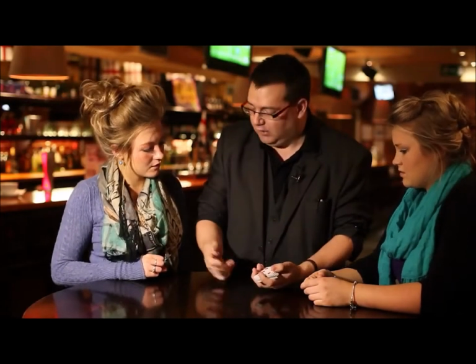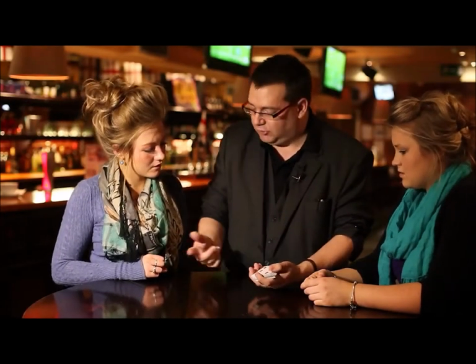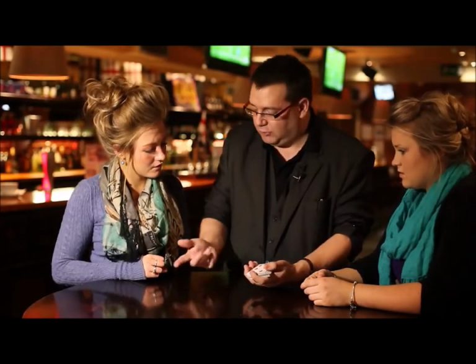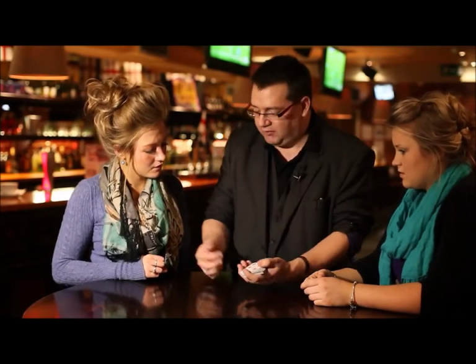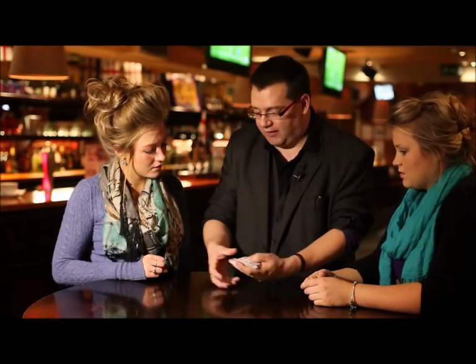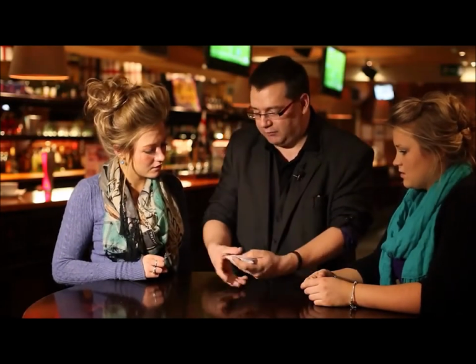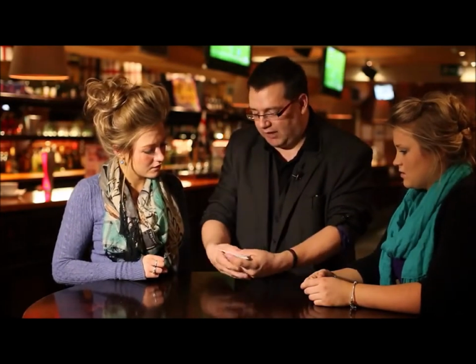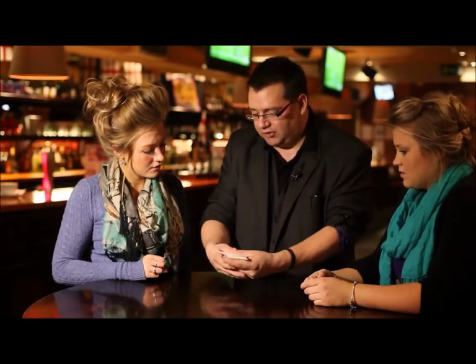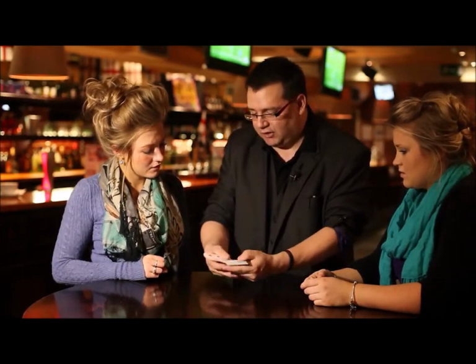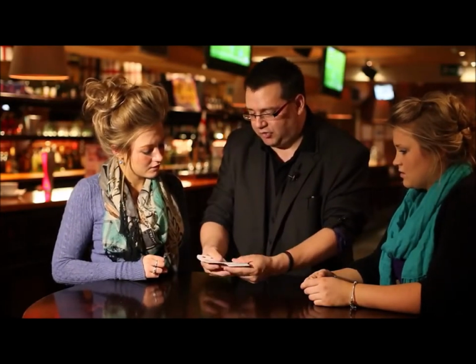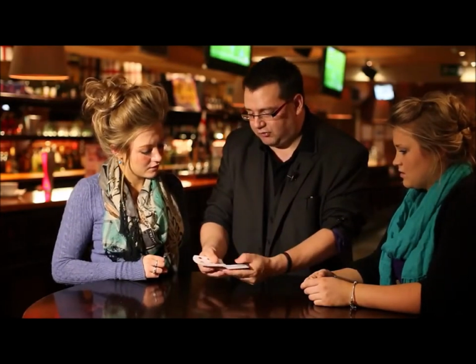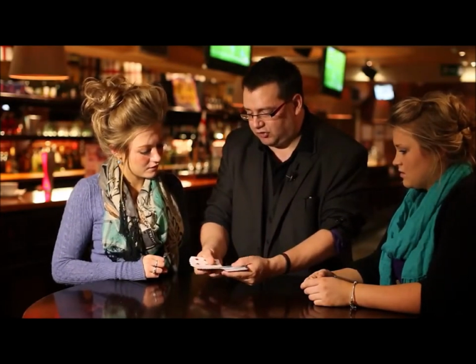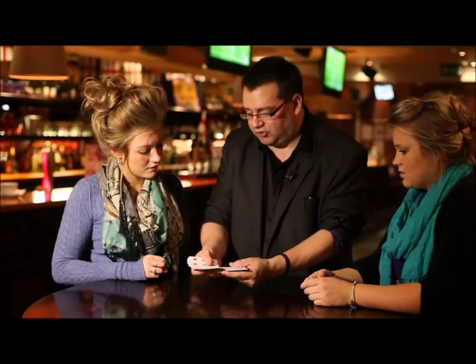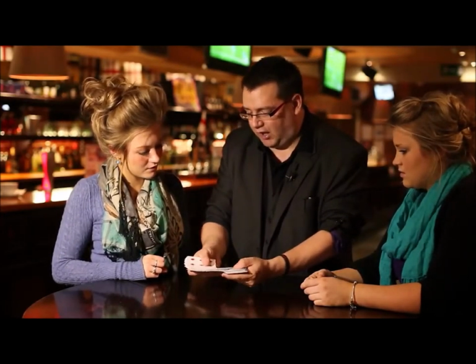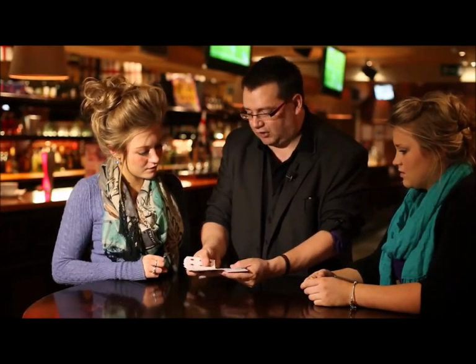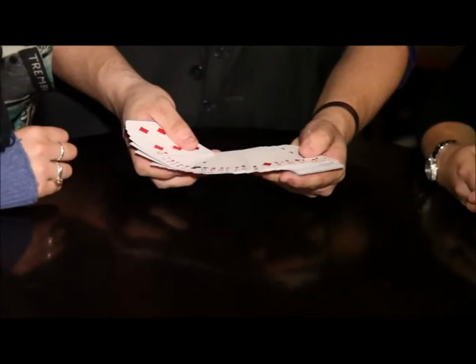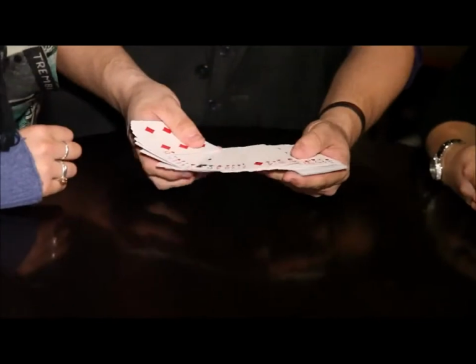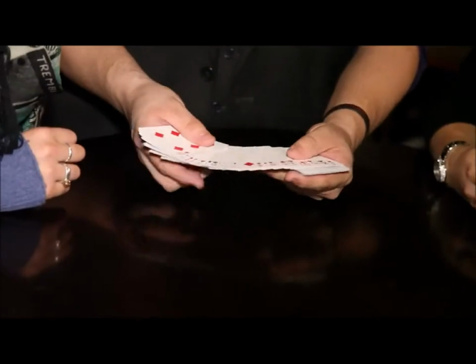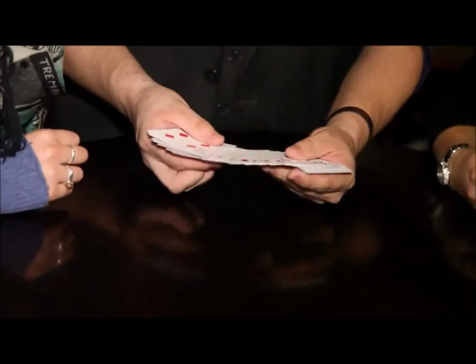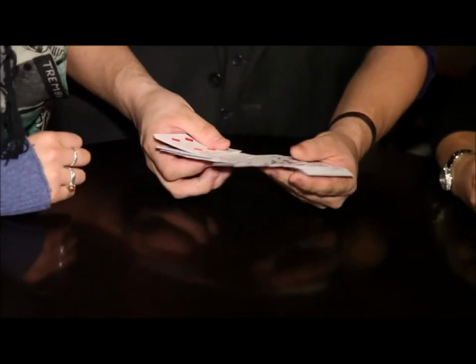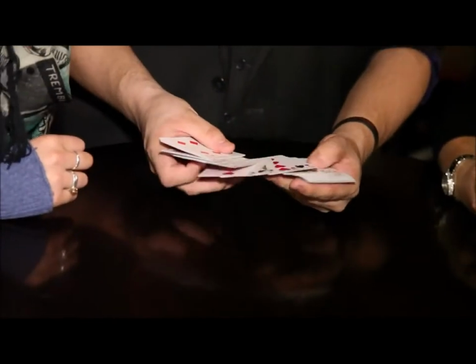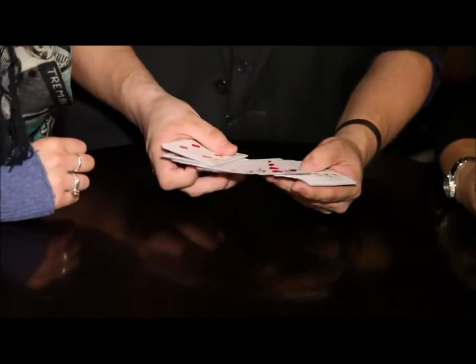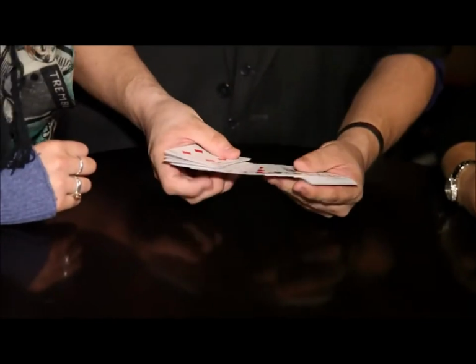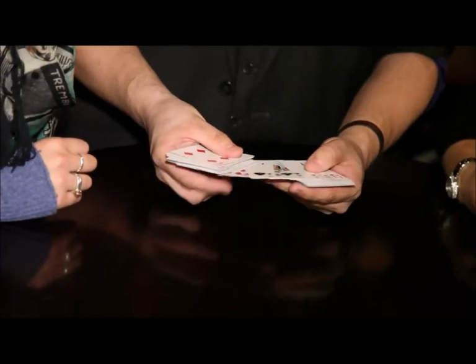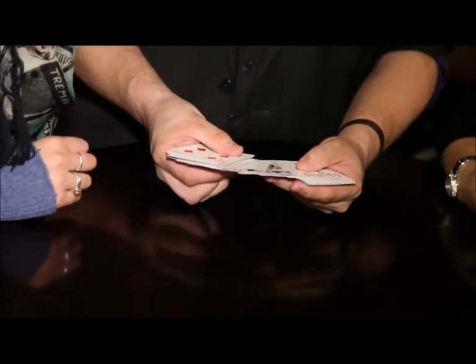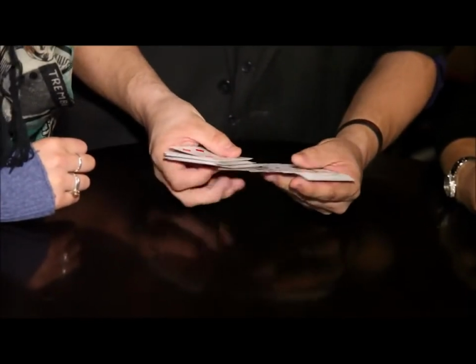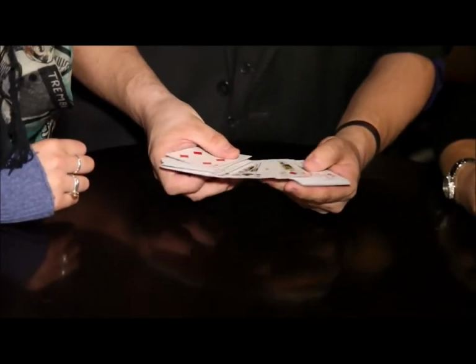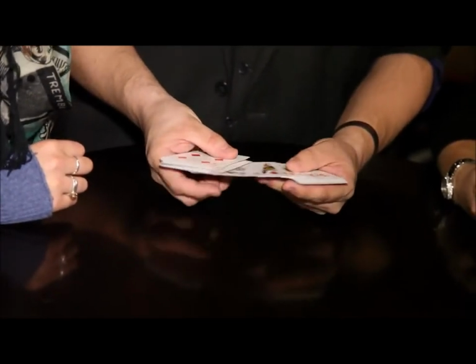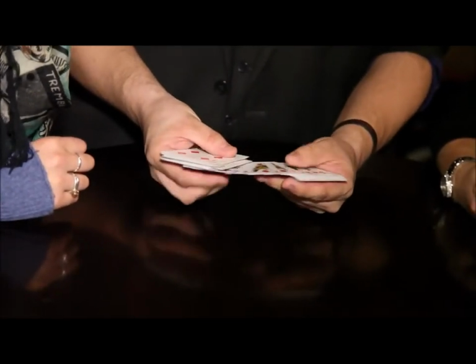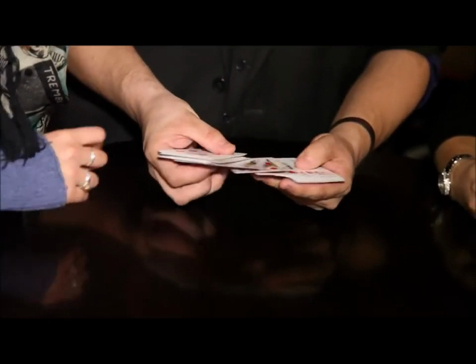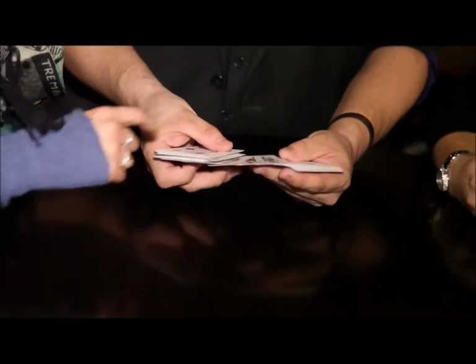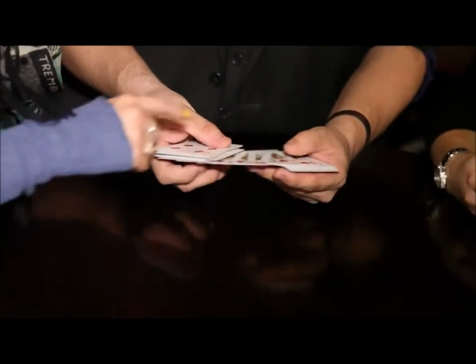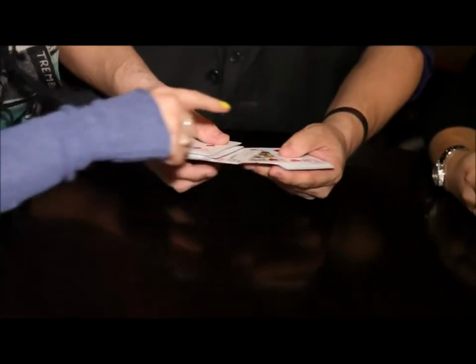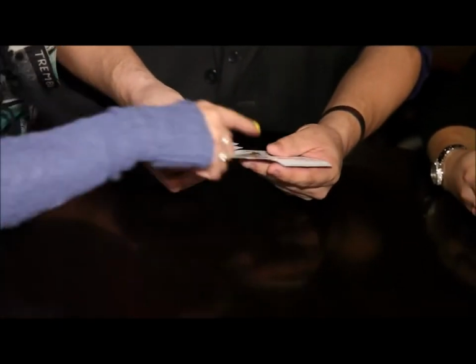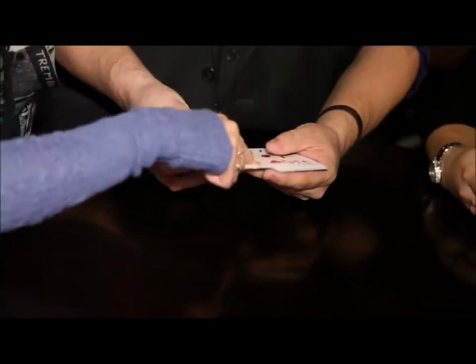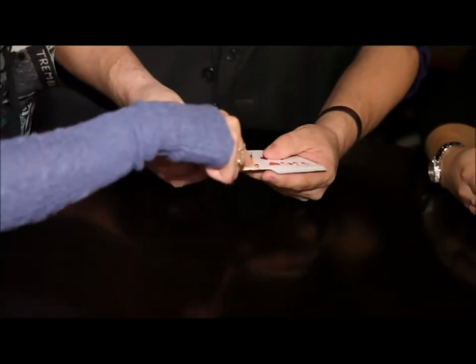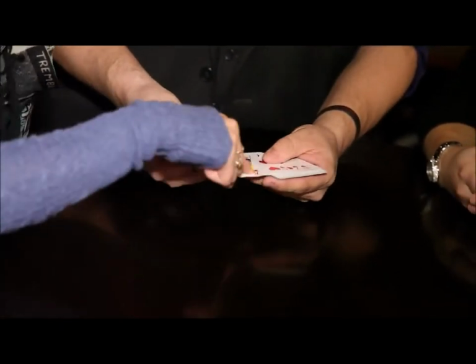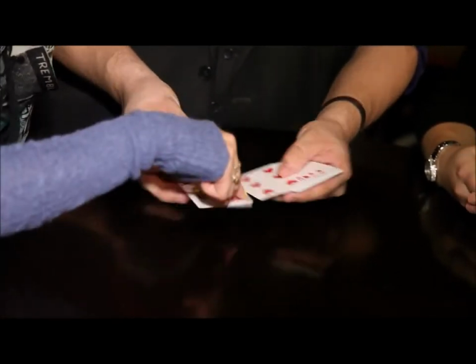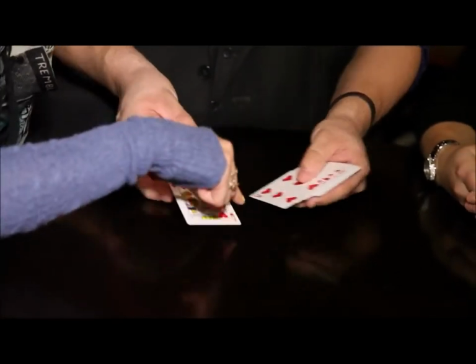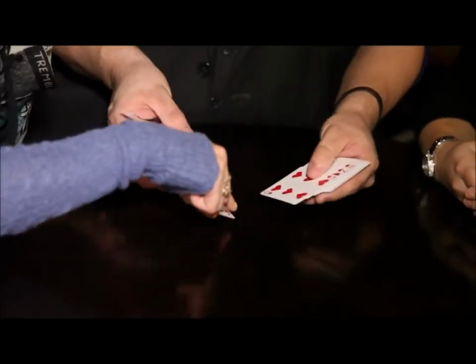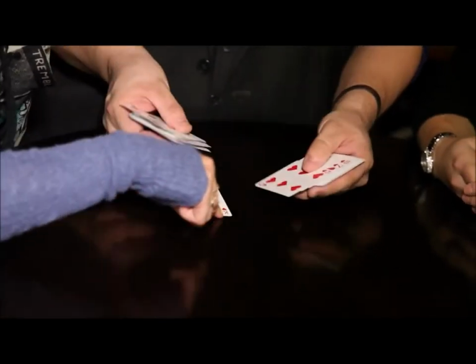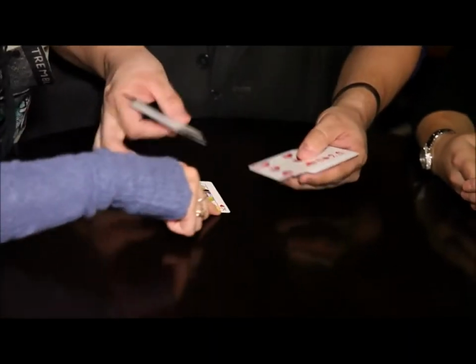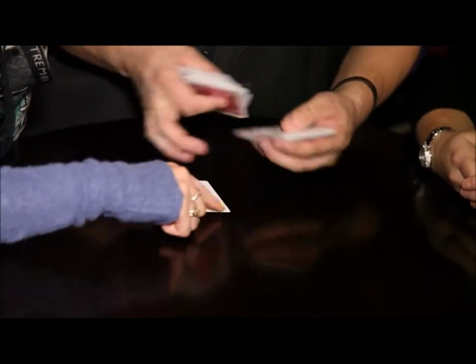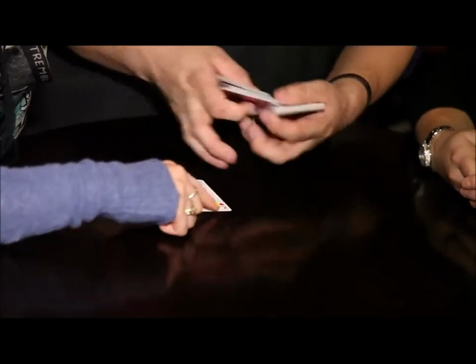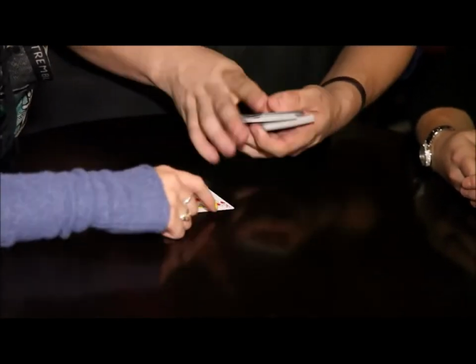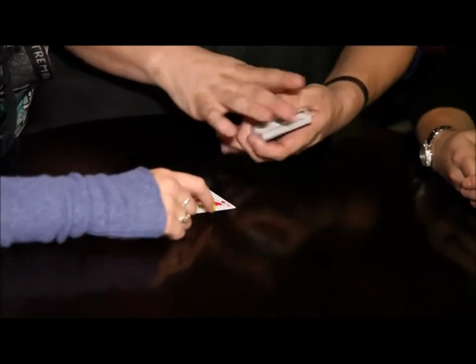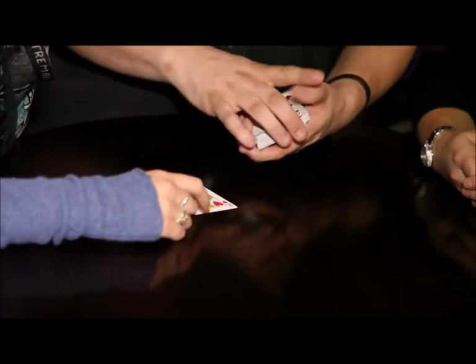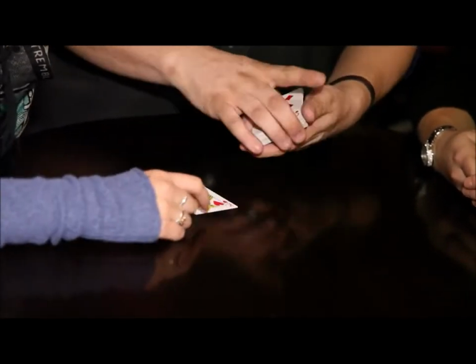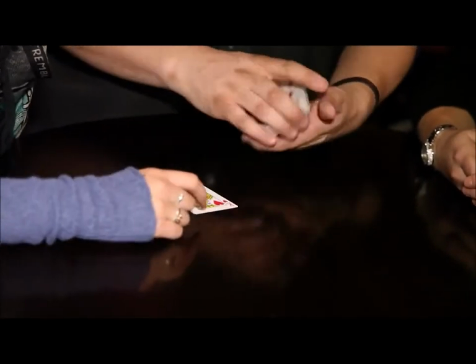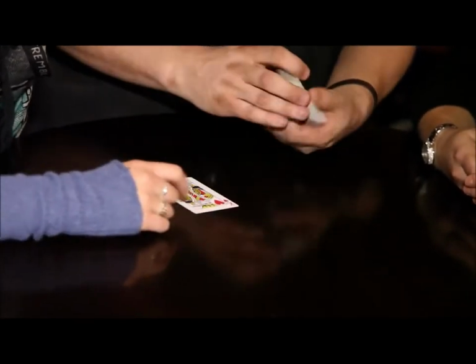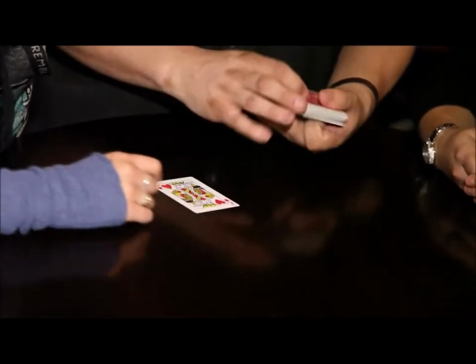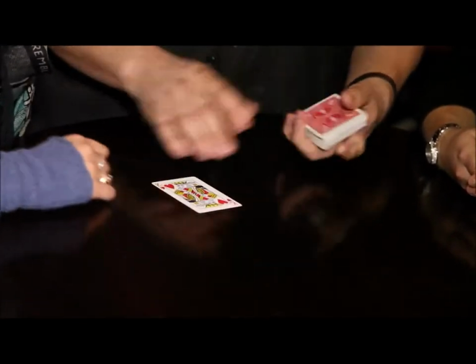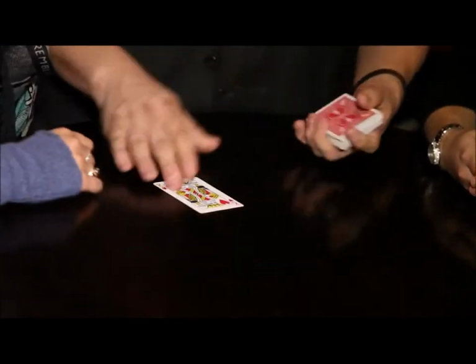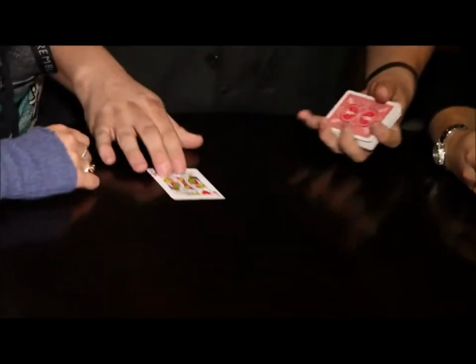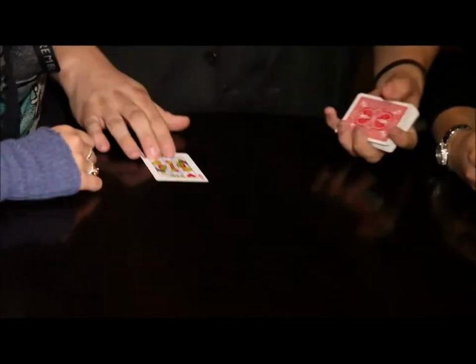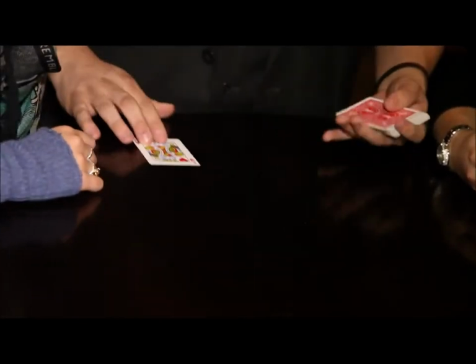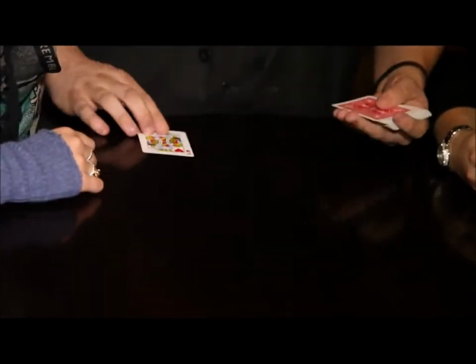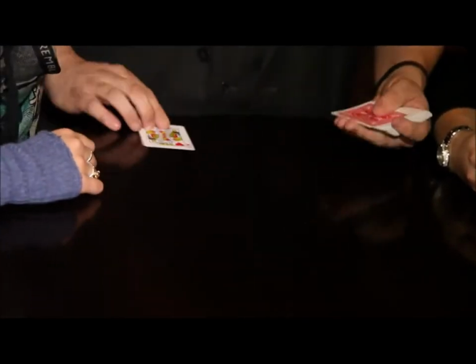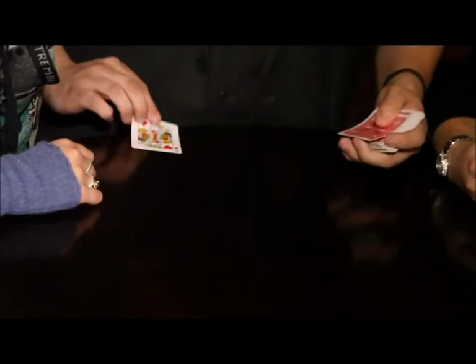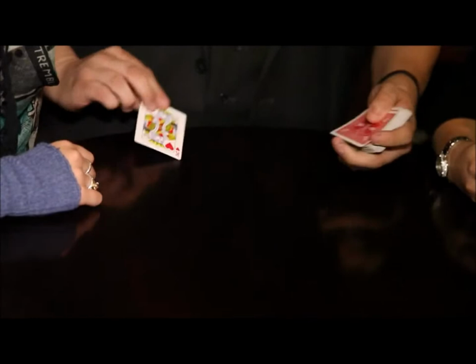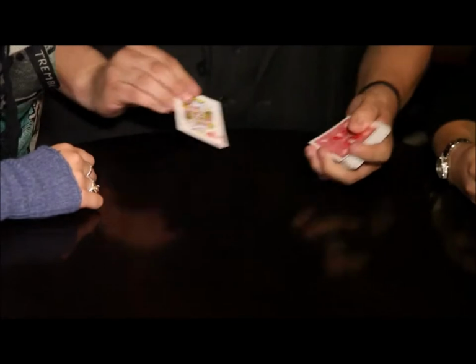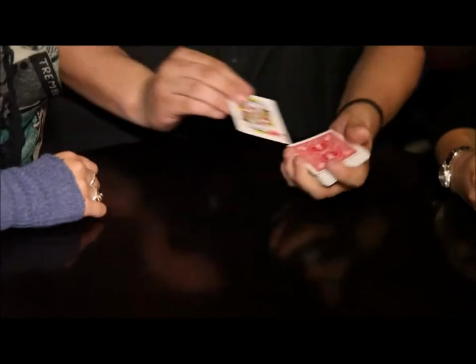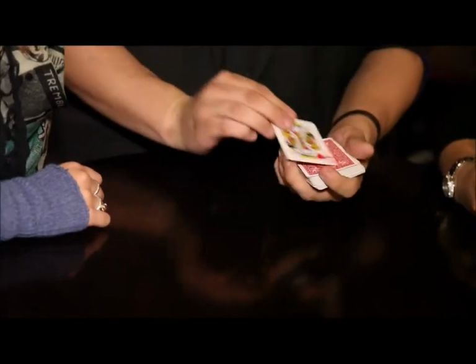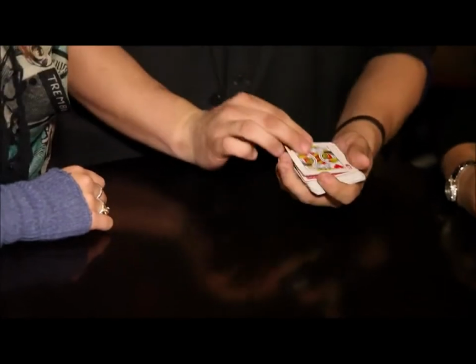So do me a favour, as I go through, just touch any single card you like, any one at all. That one there? Now I'm going to show you where the marks are on the back, okay?